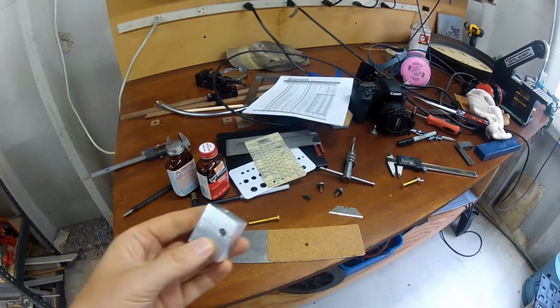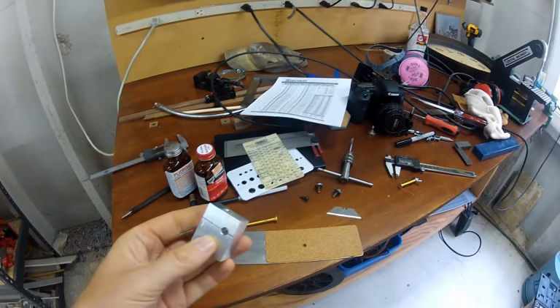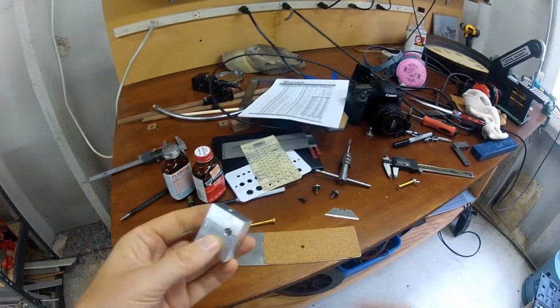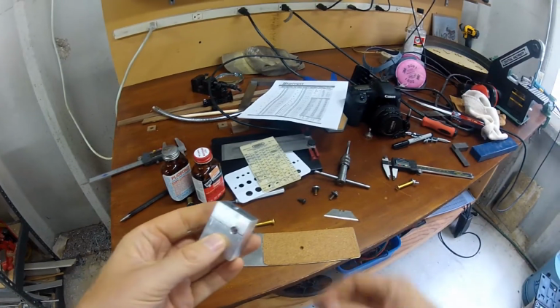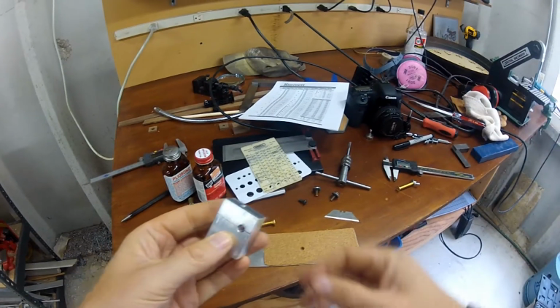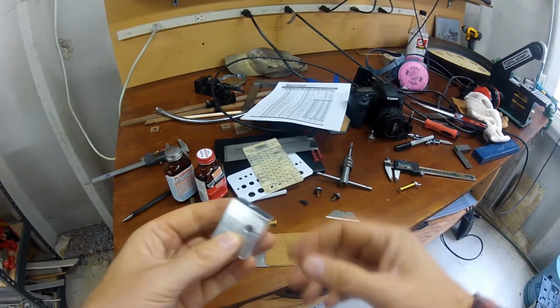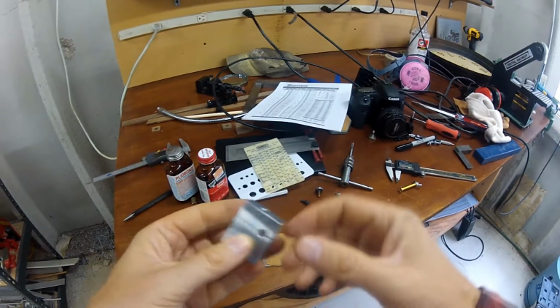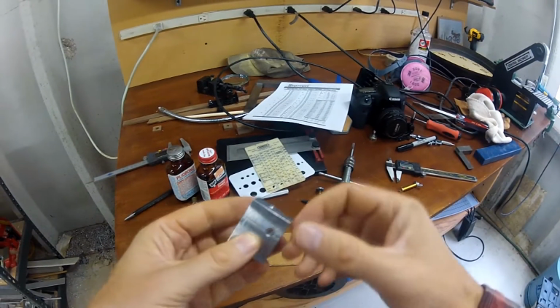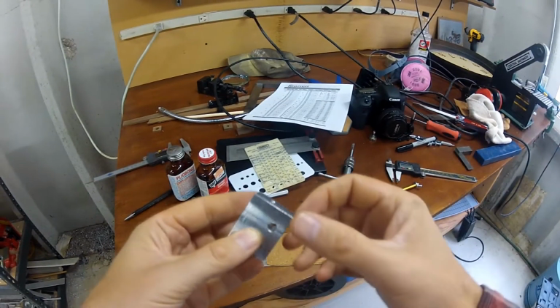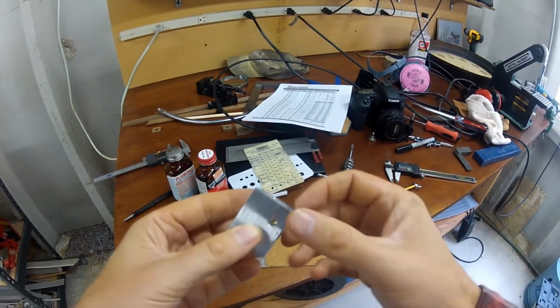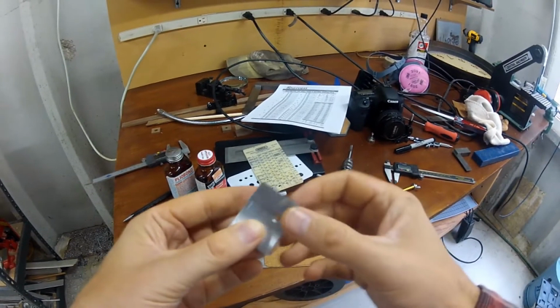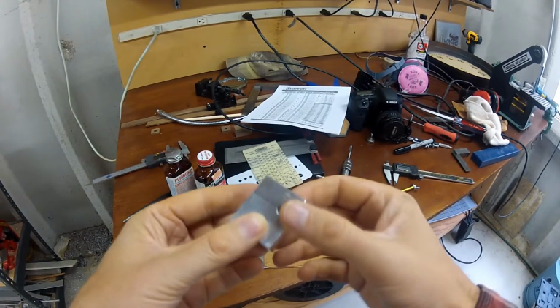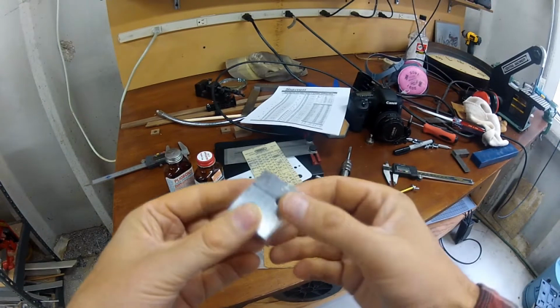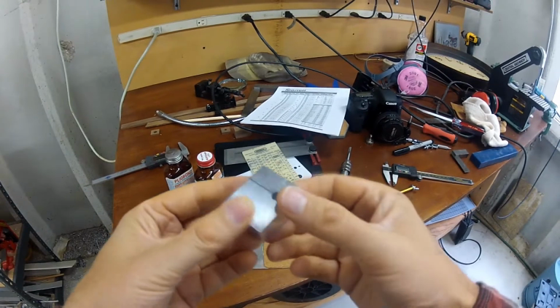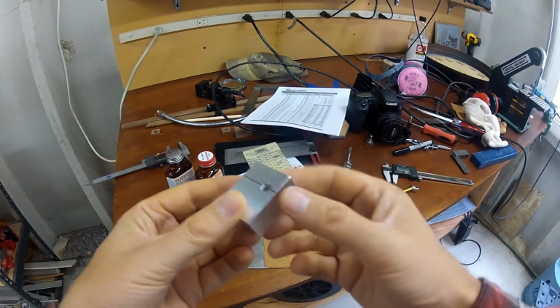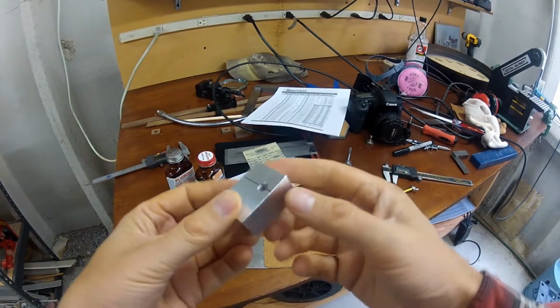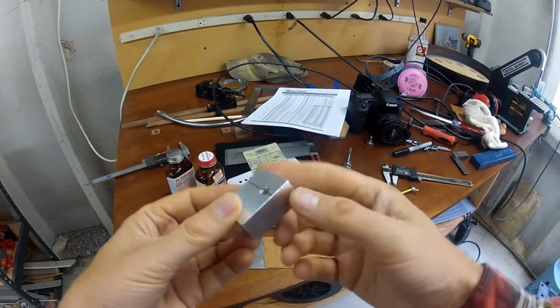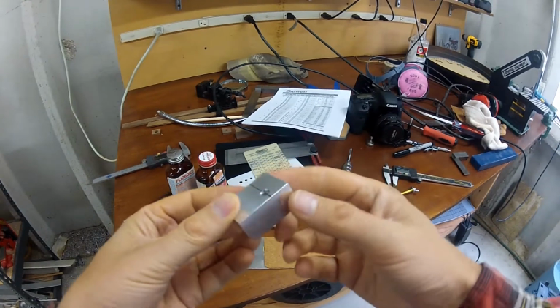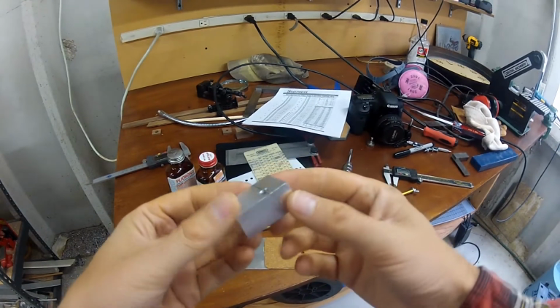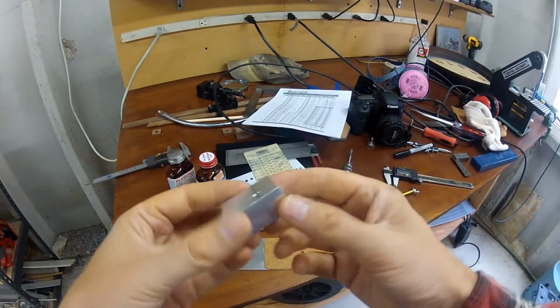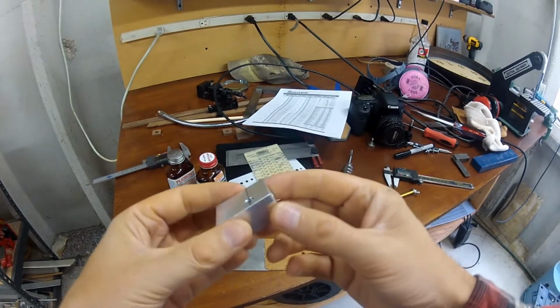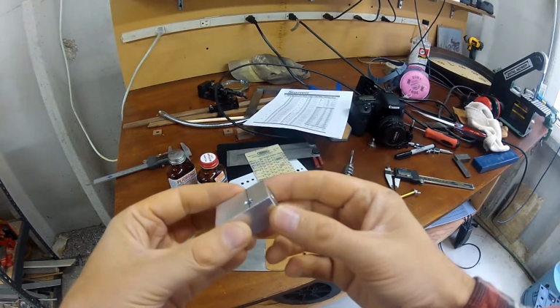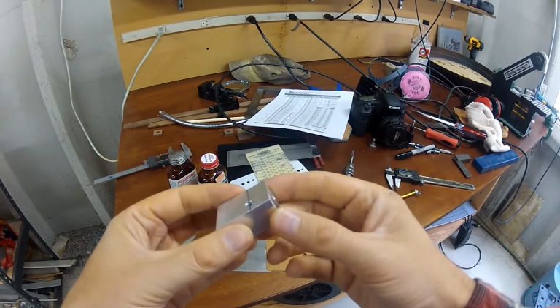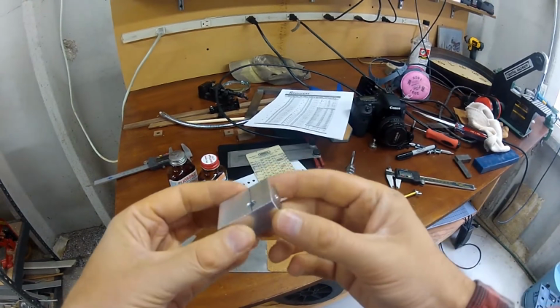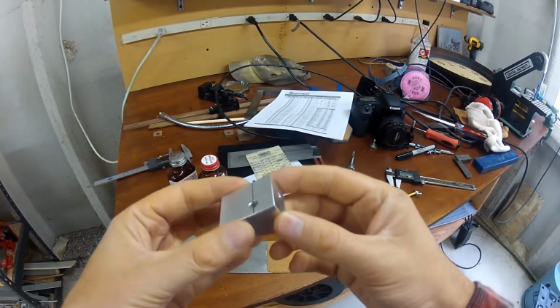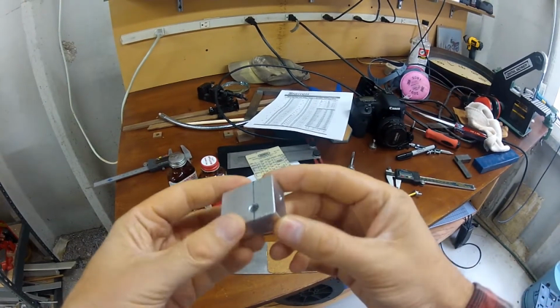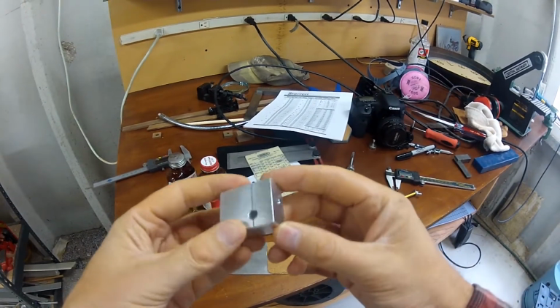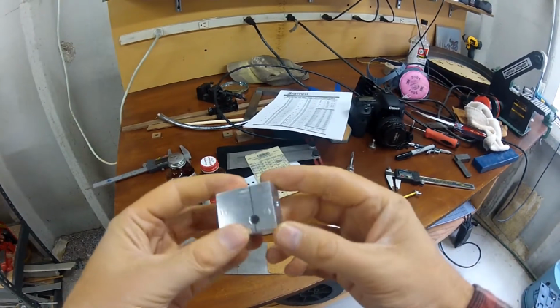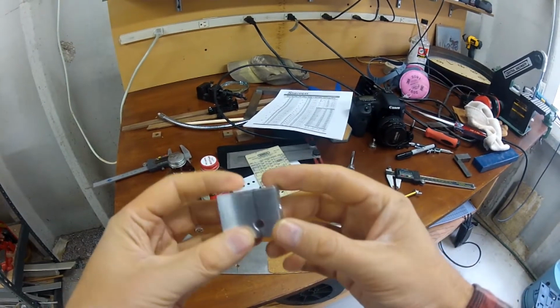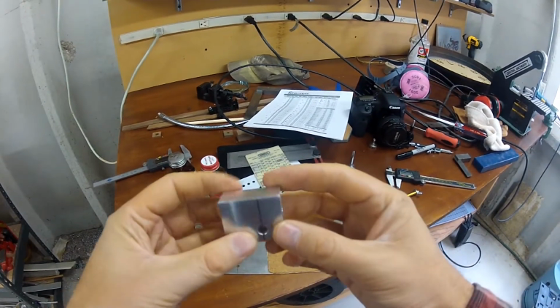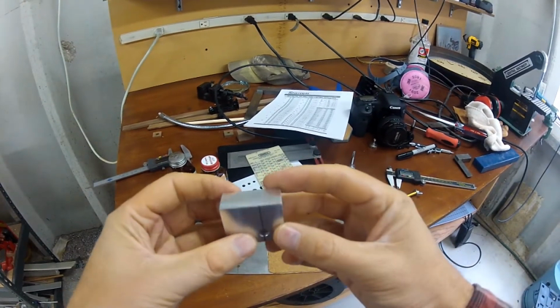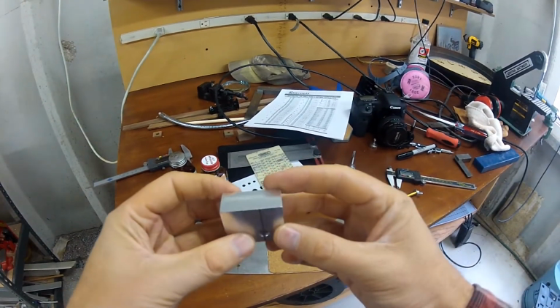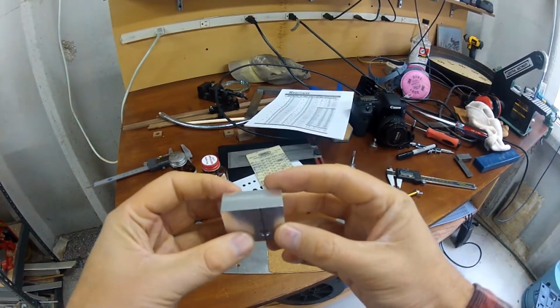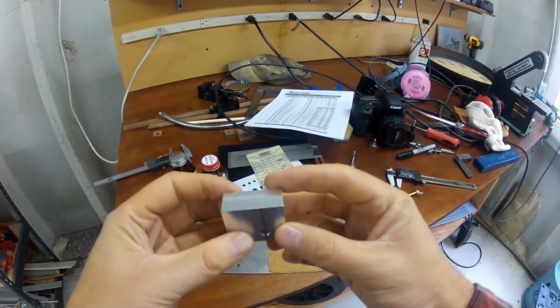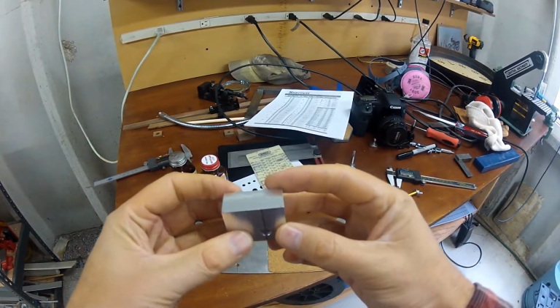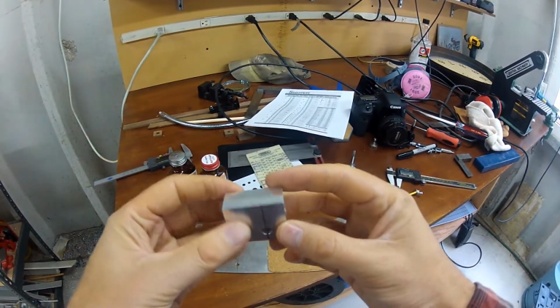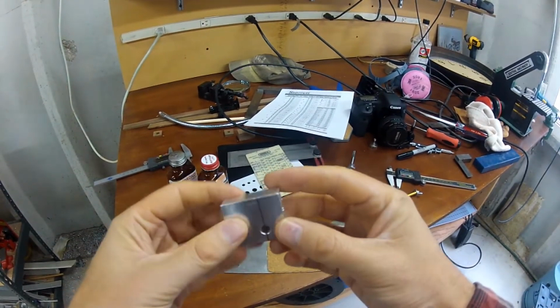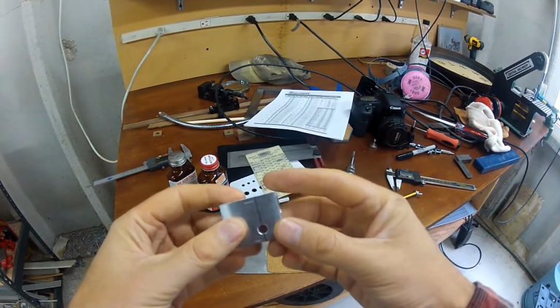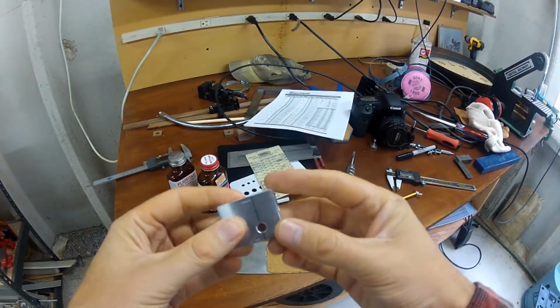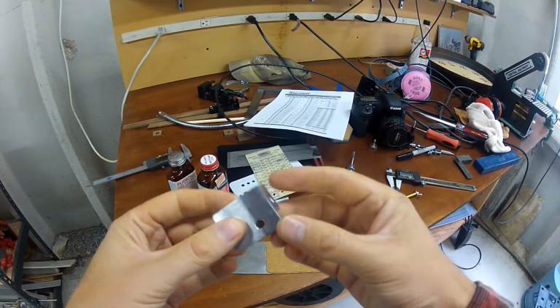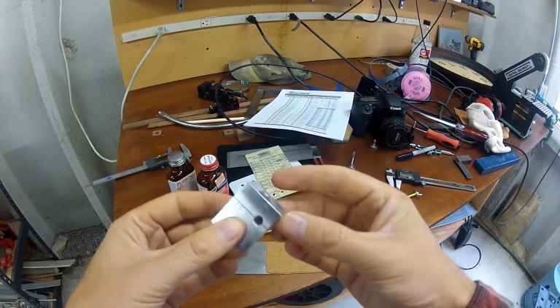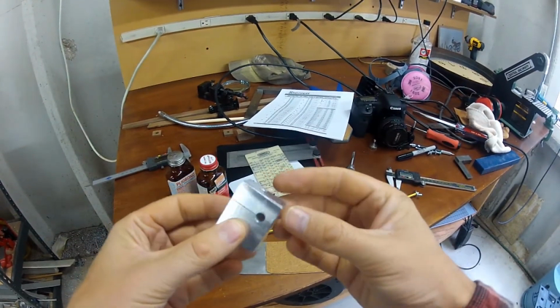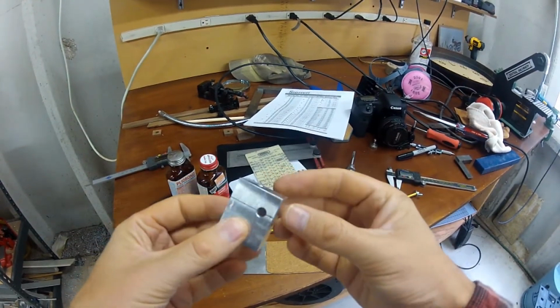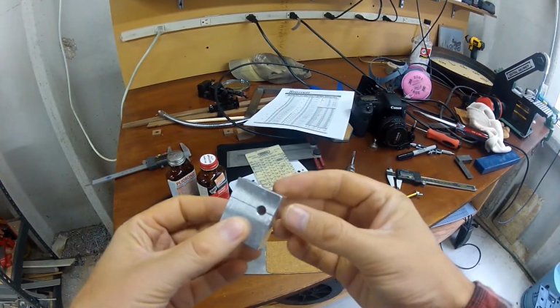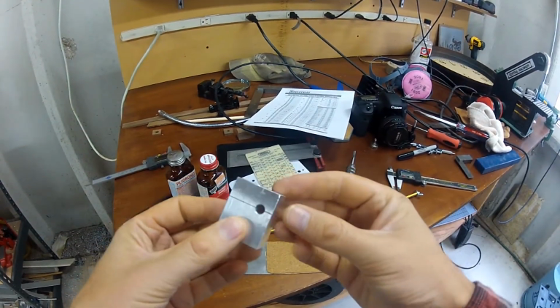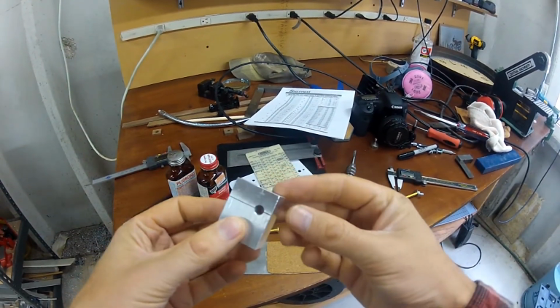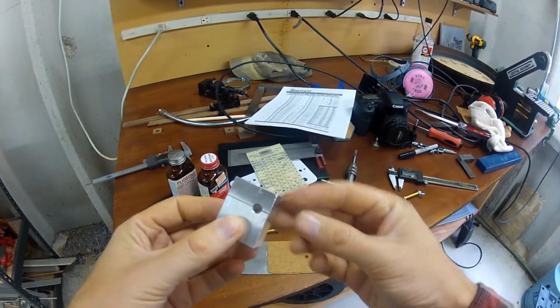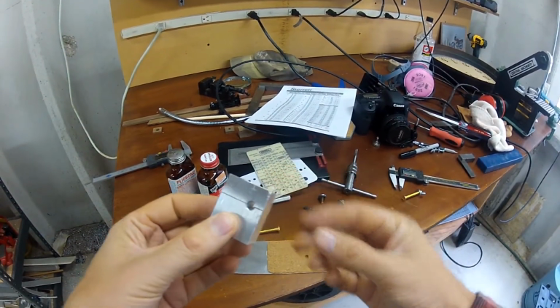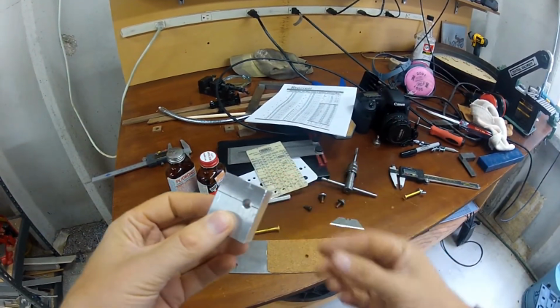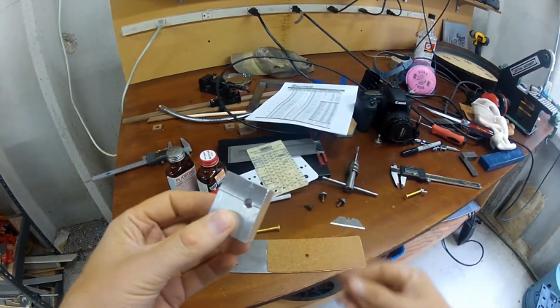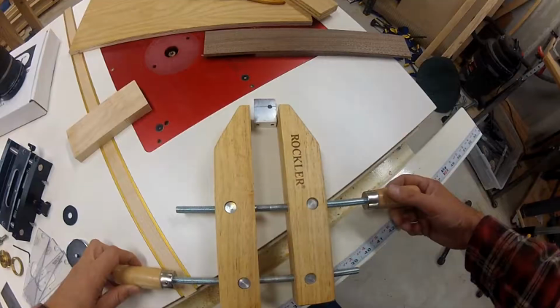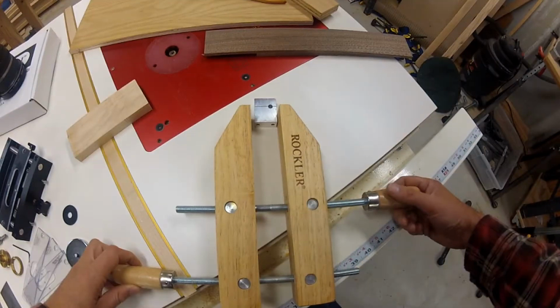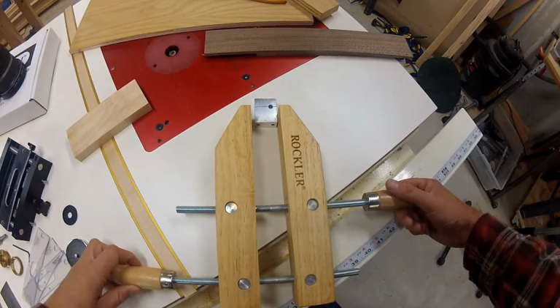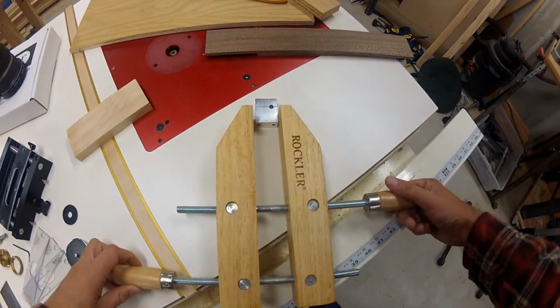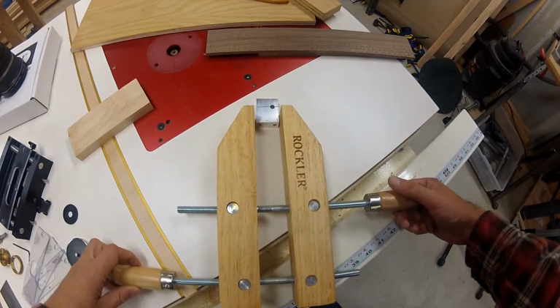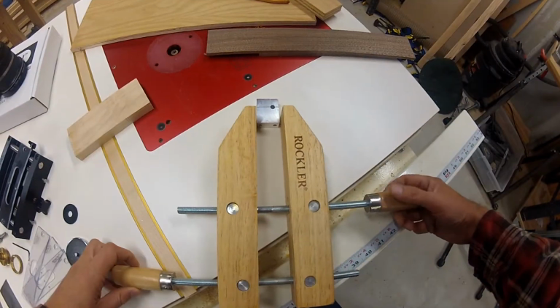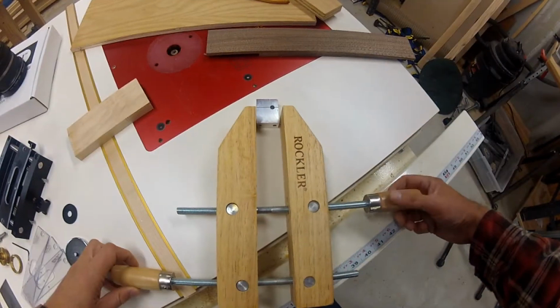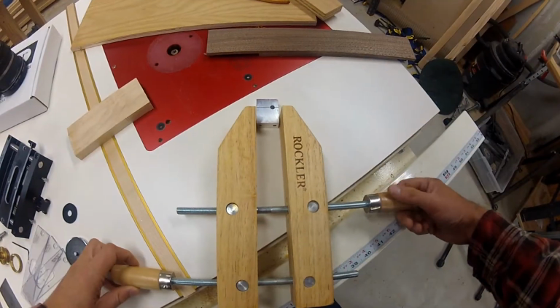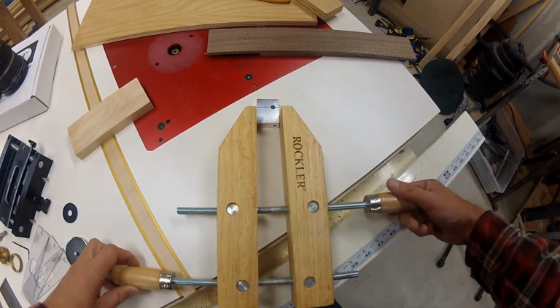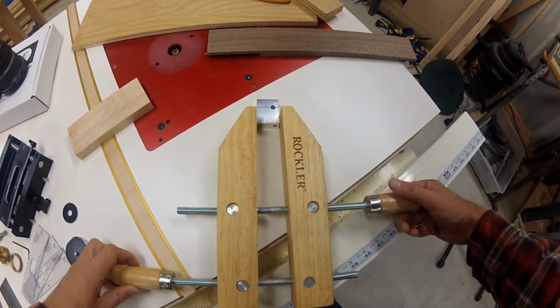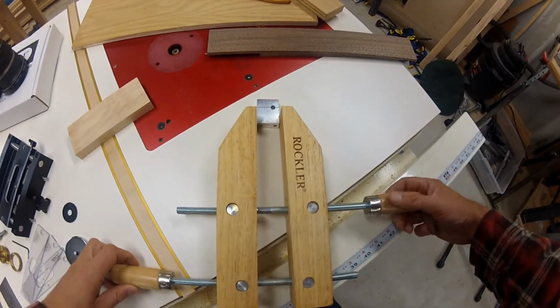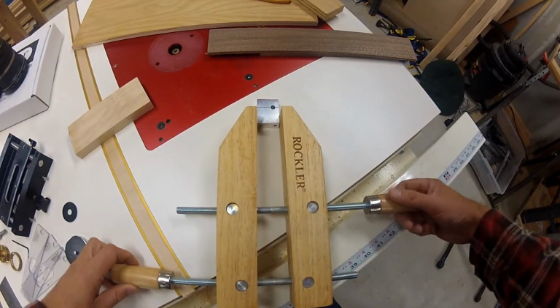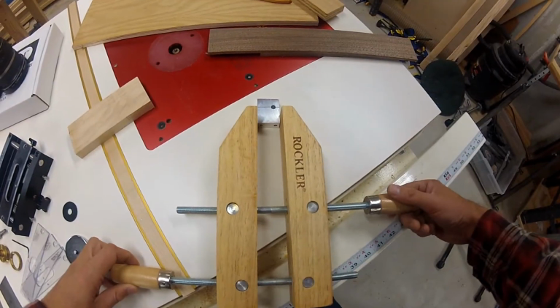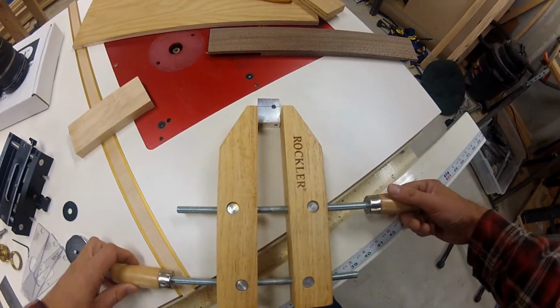I also drilled a couple of holes — one for holding the HDMI cable and one for tightening the wing nut.